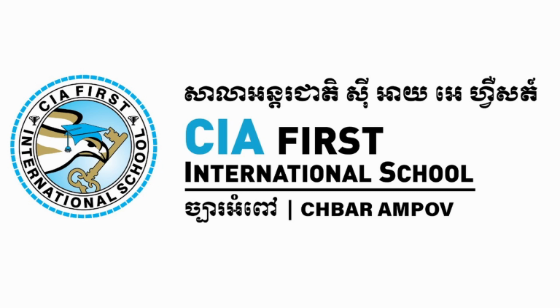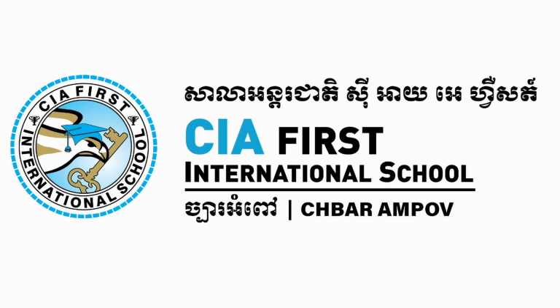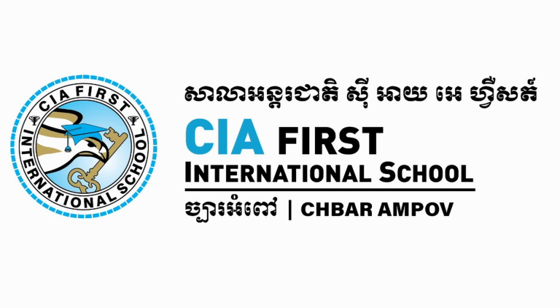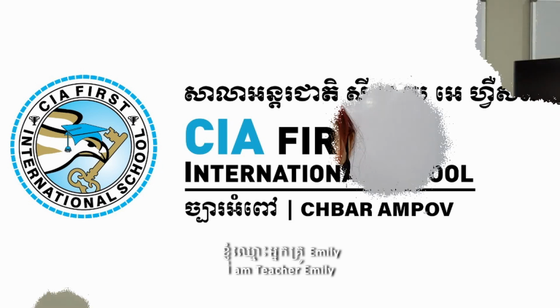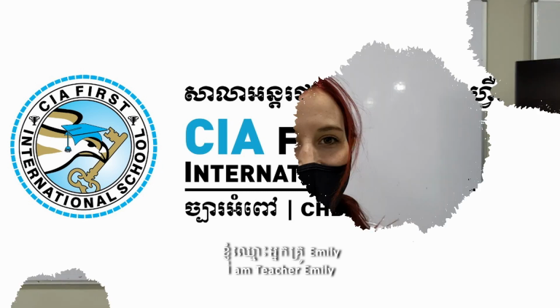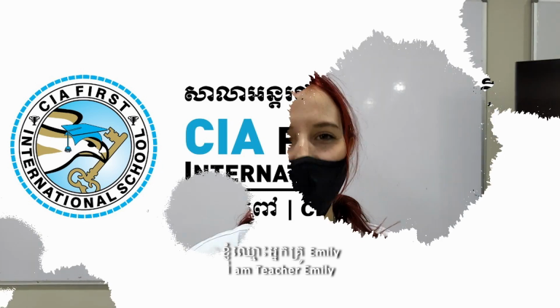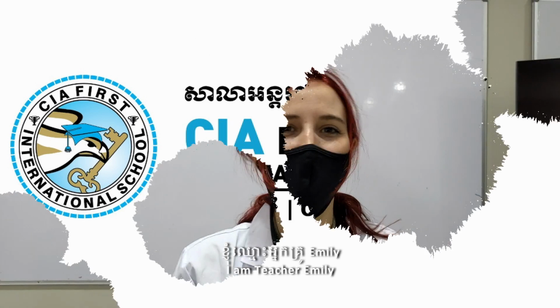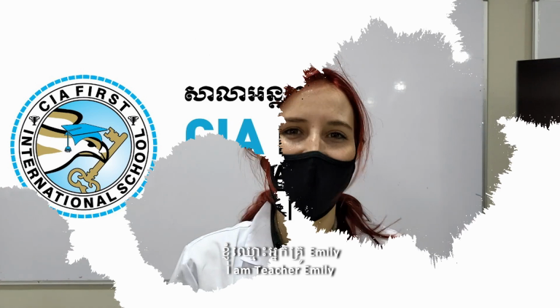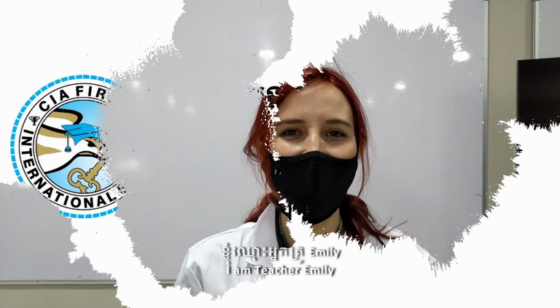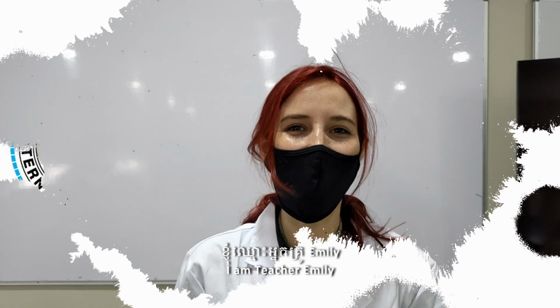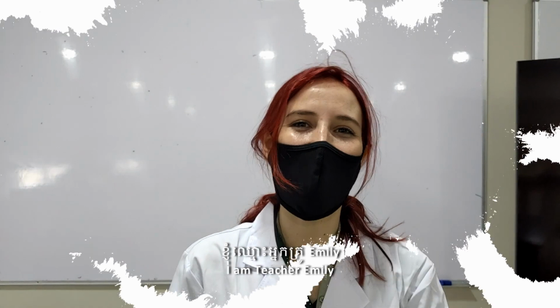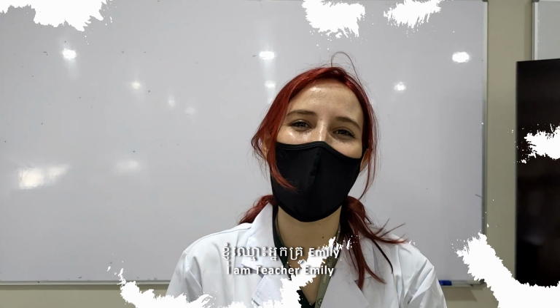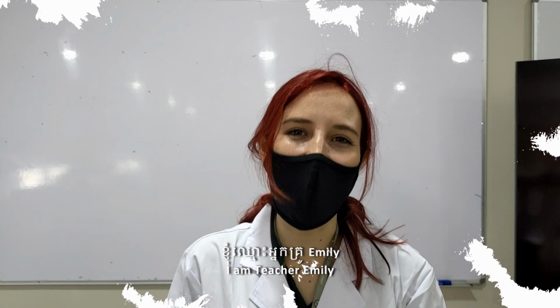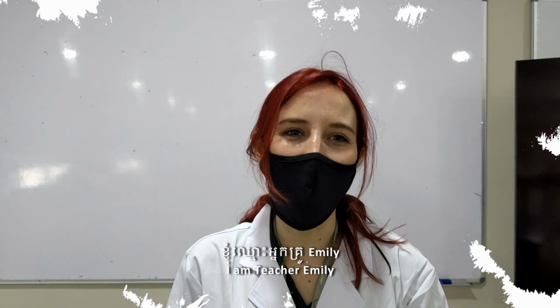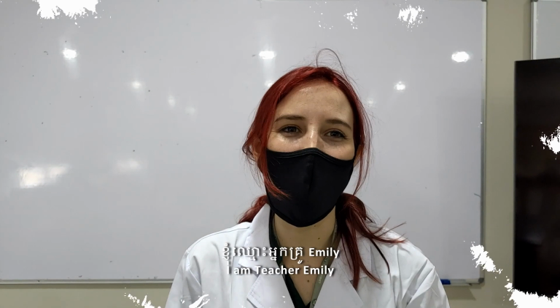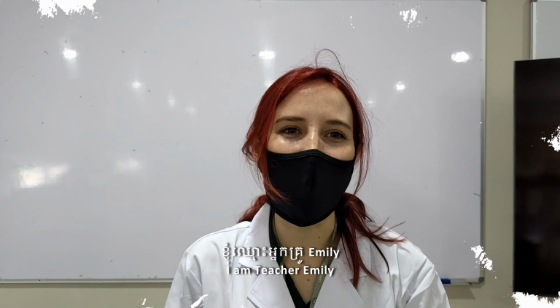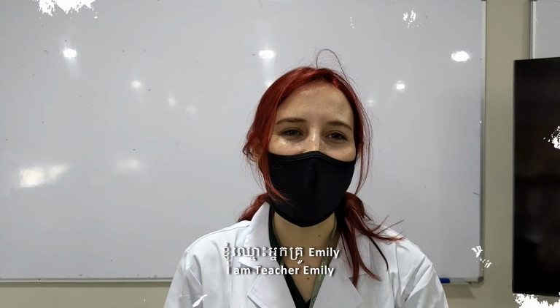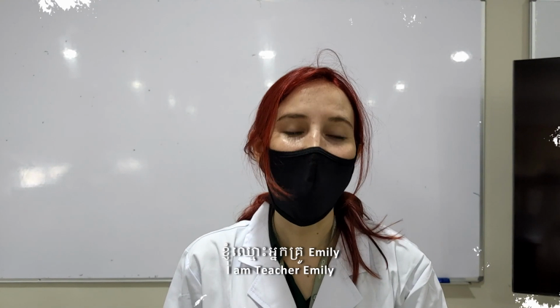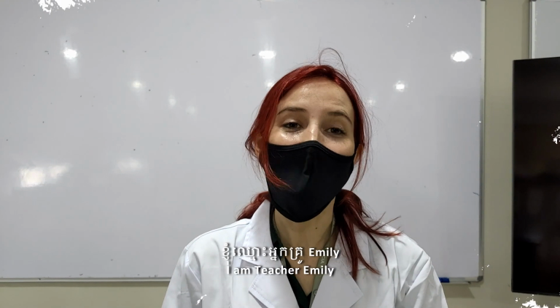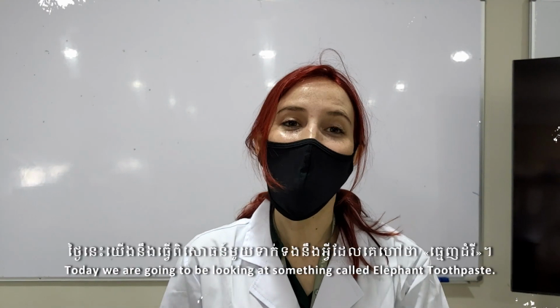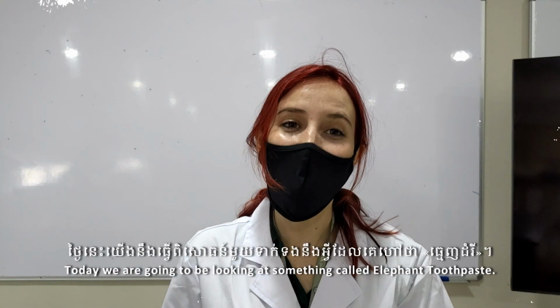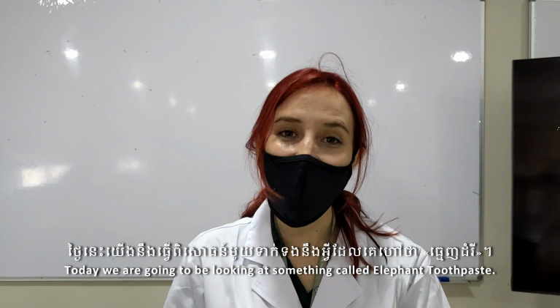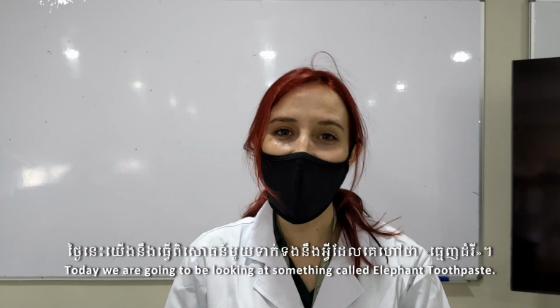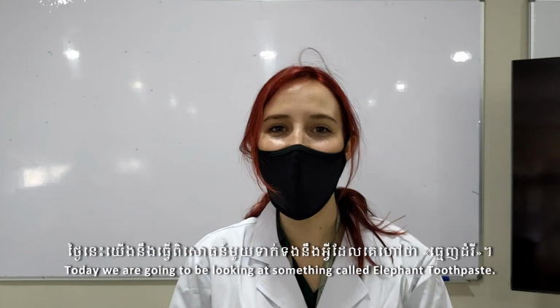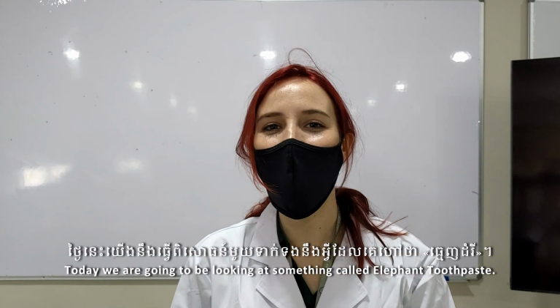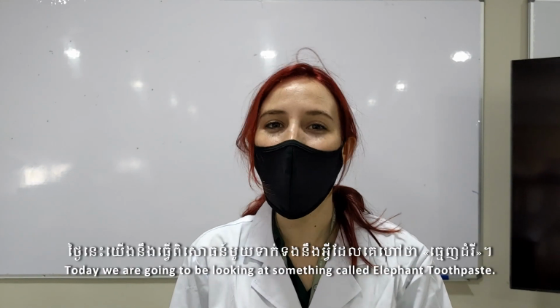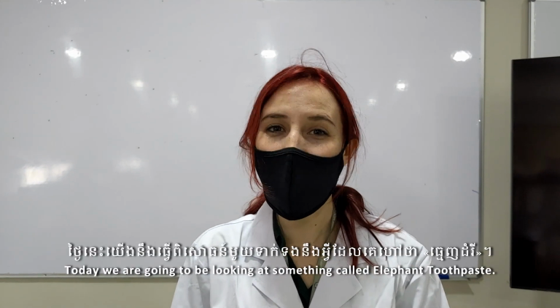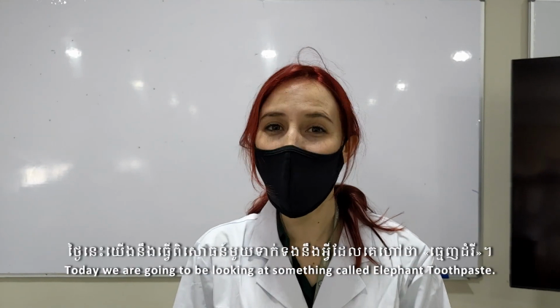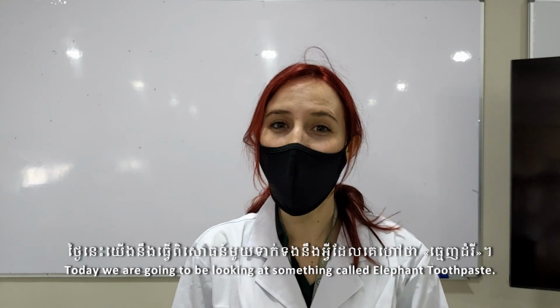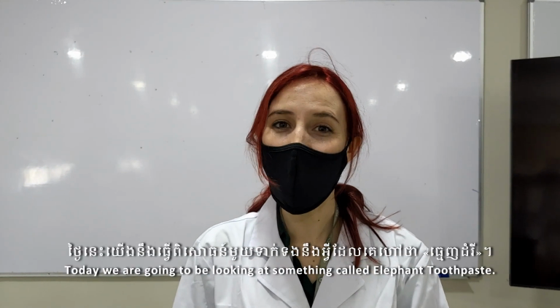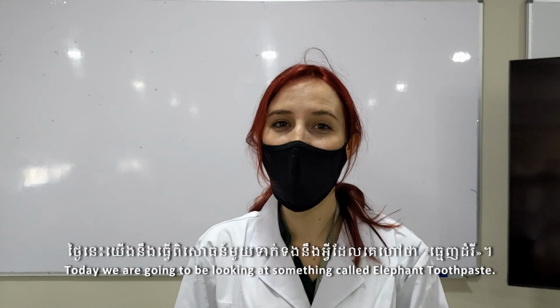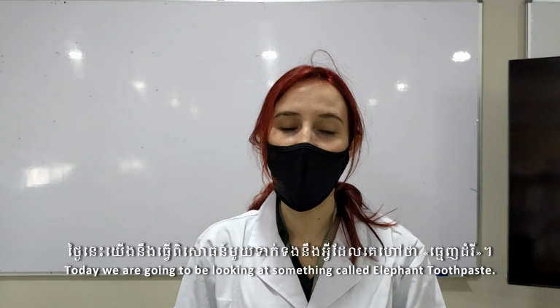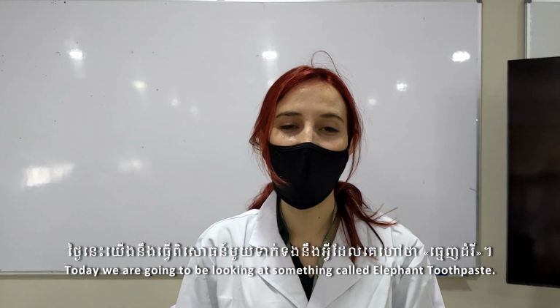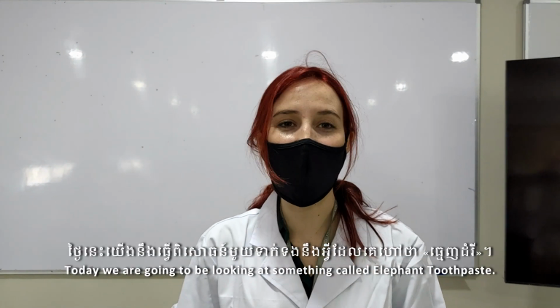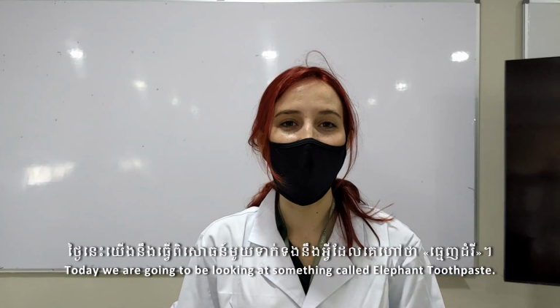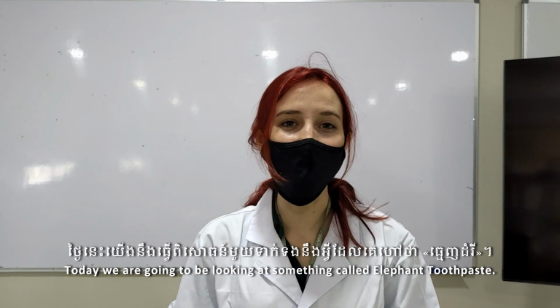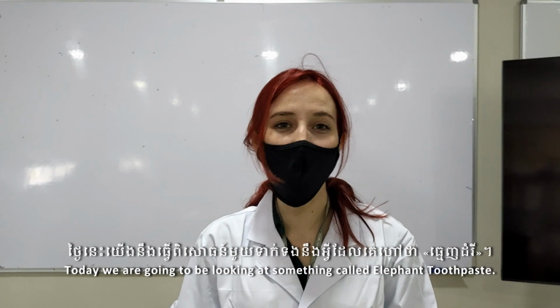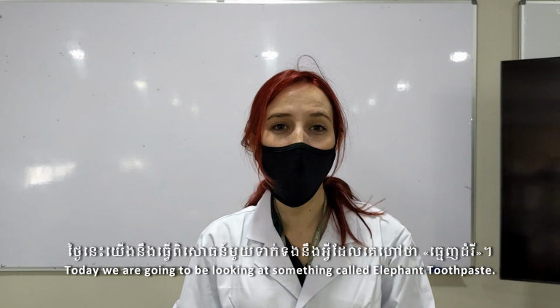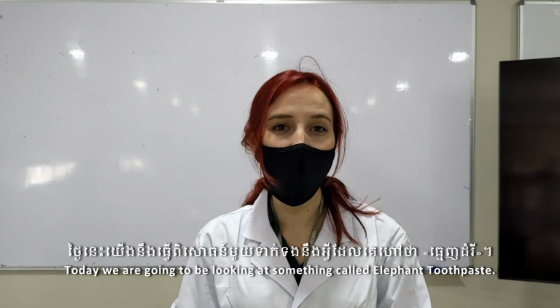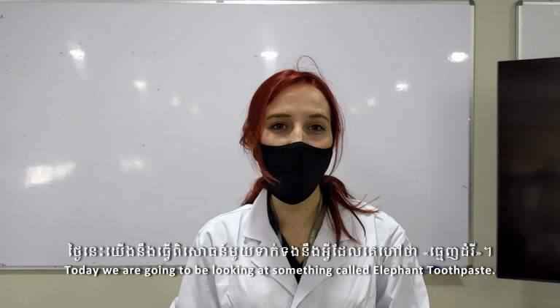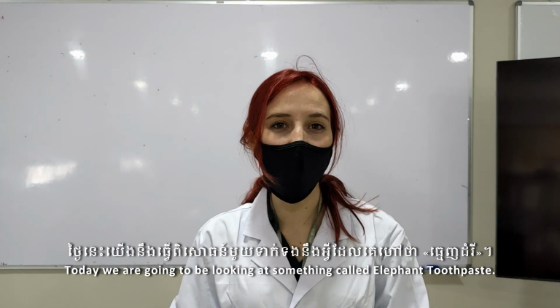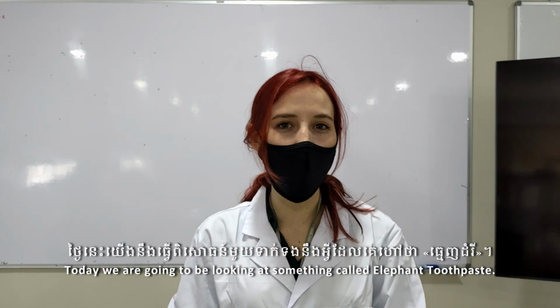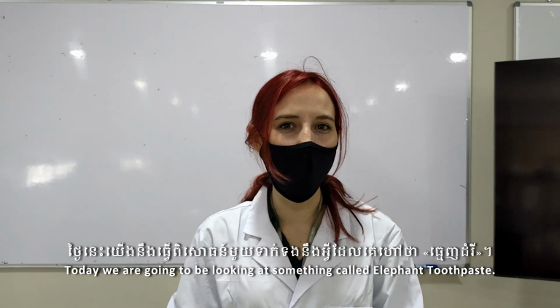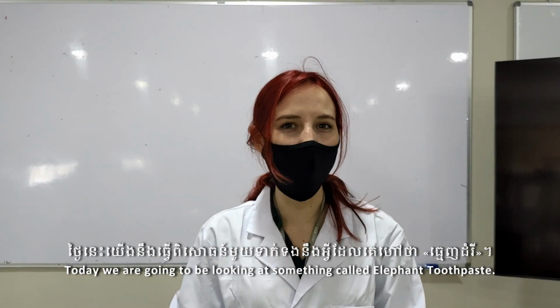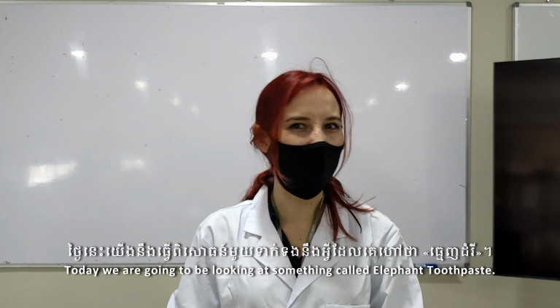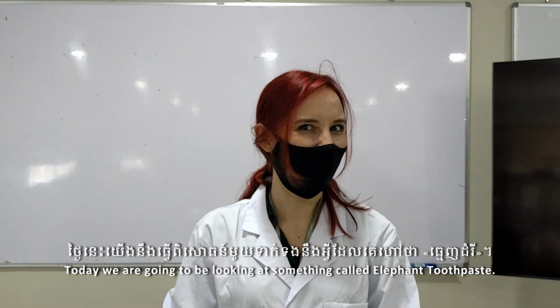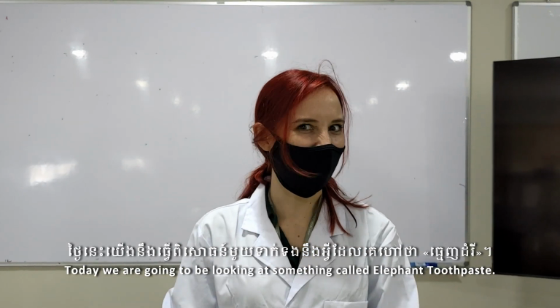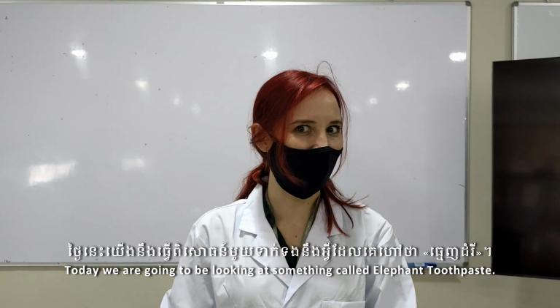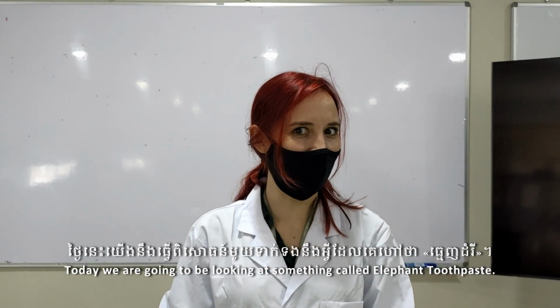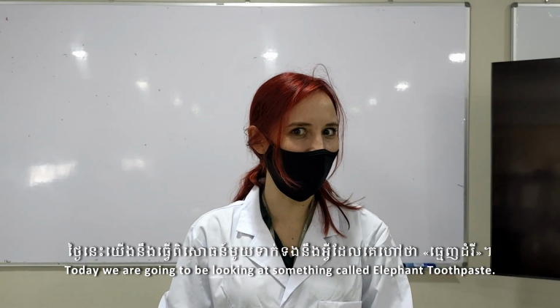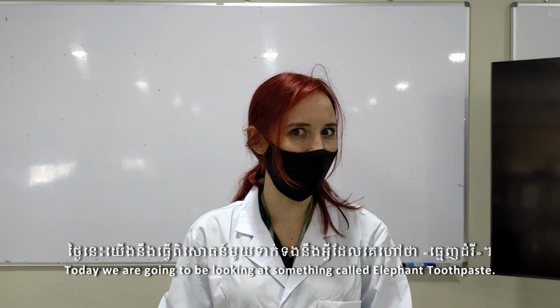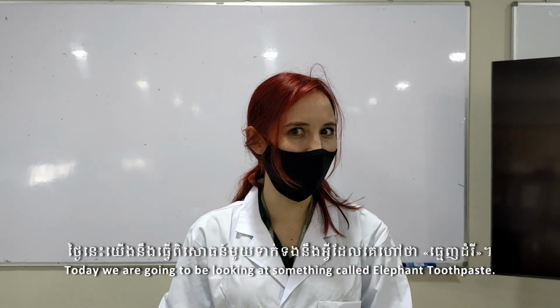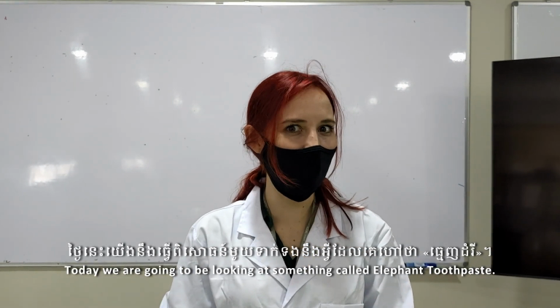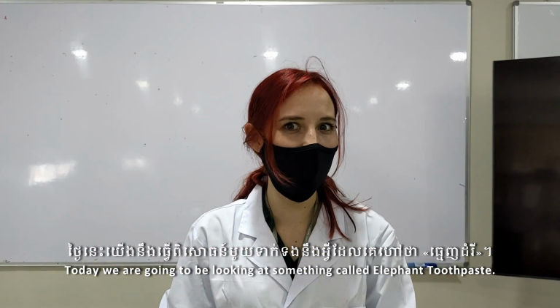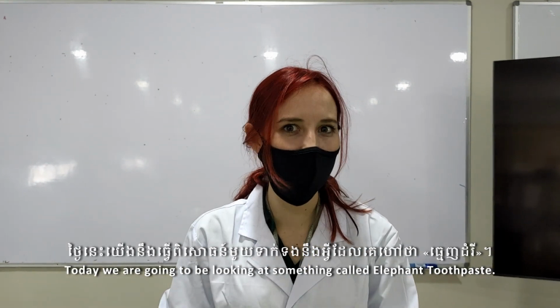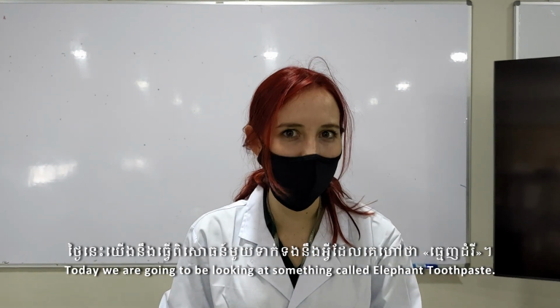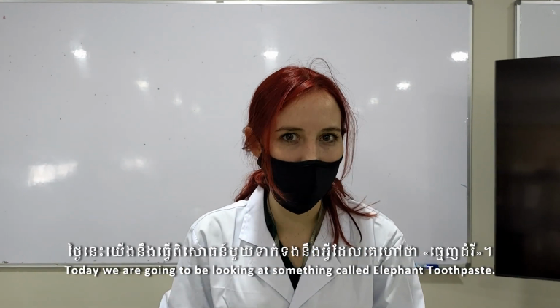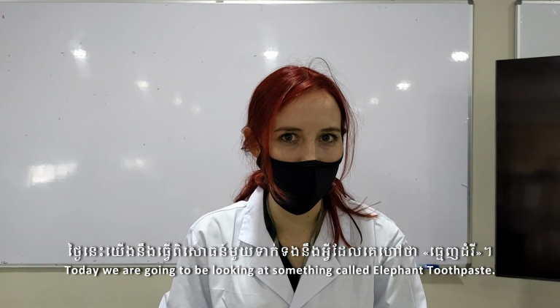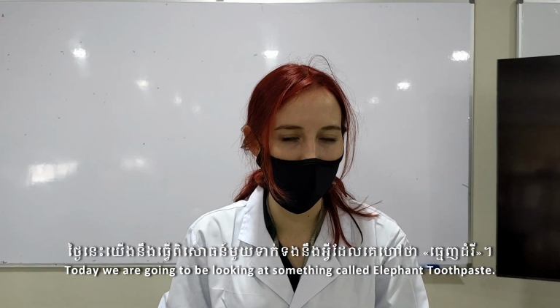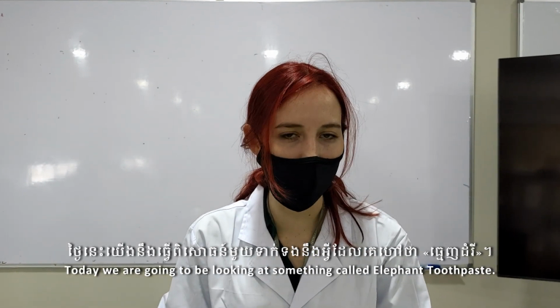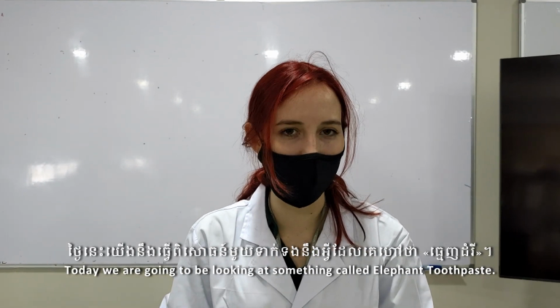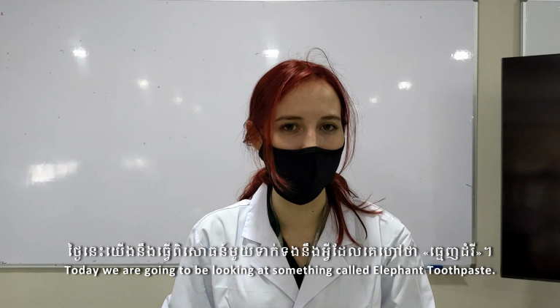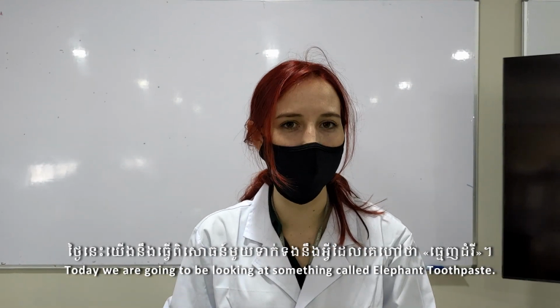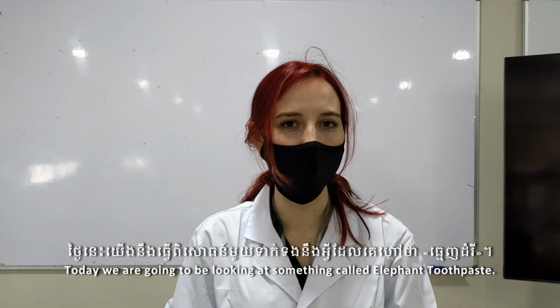I'm a teacher, Emily. Today we're going to be looking at something called Elephant Toothpaste.